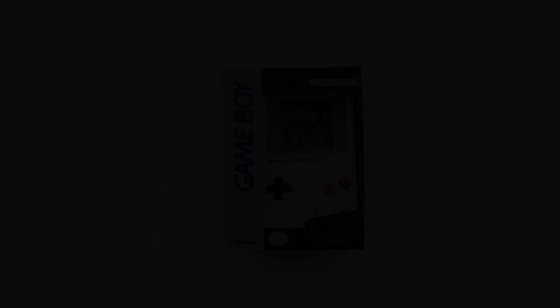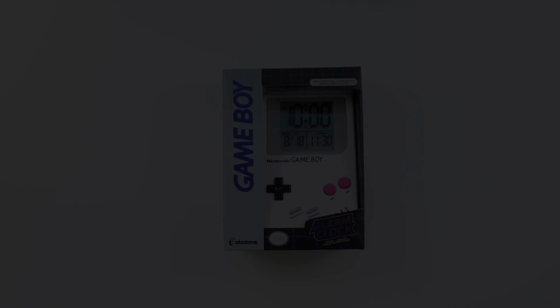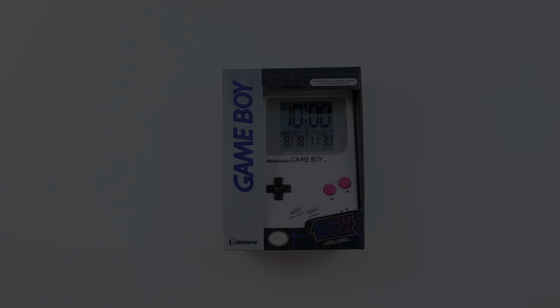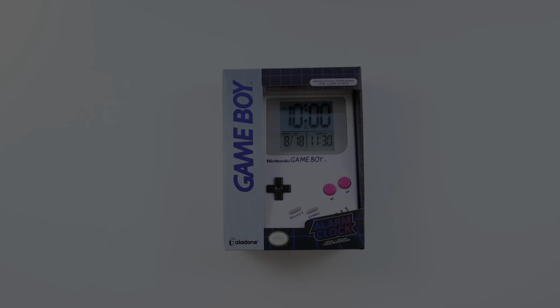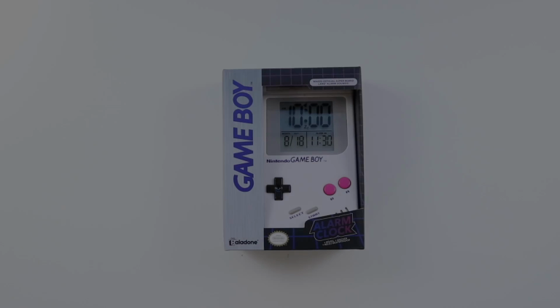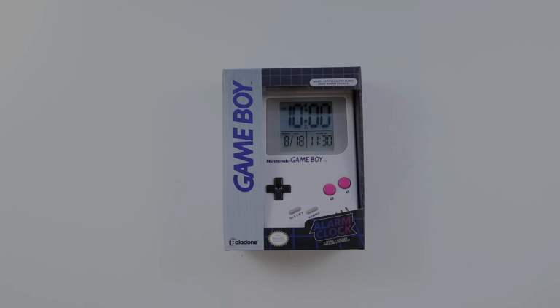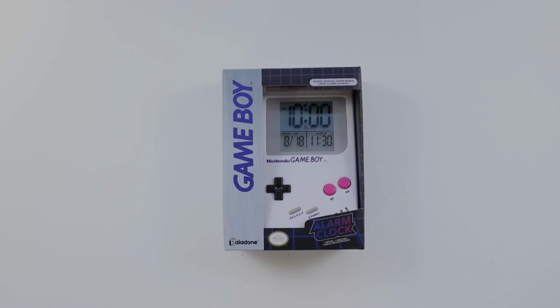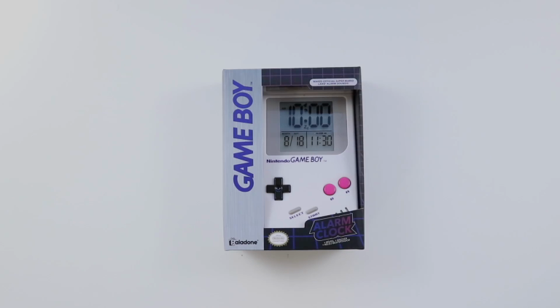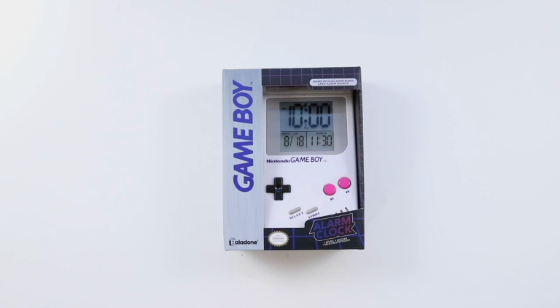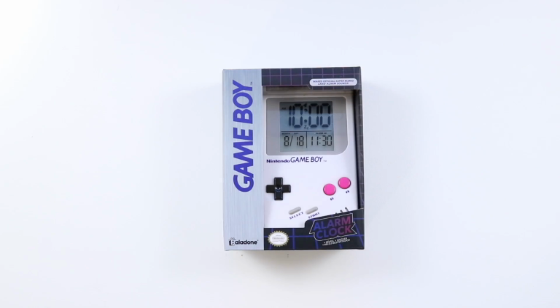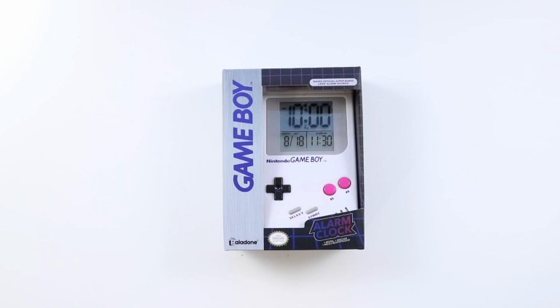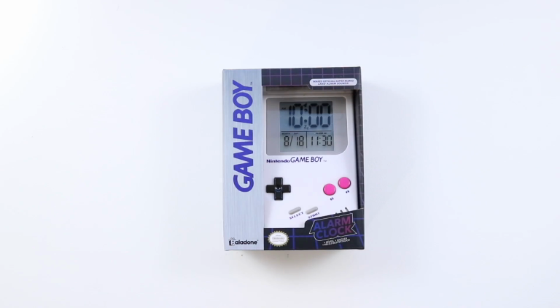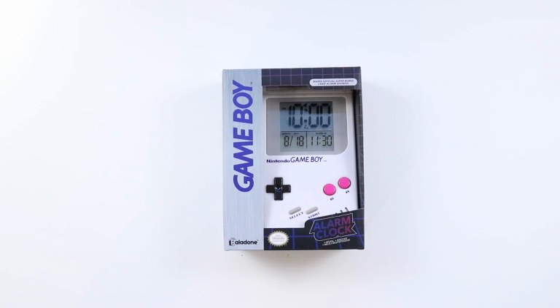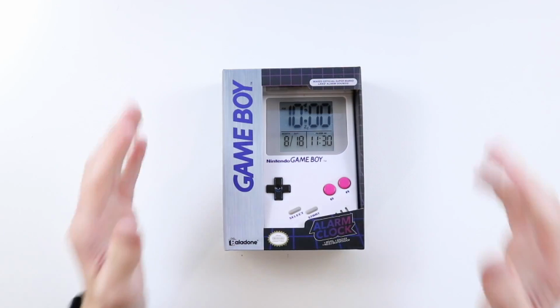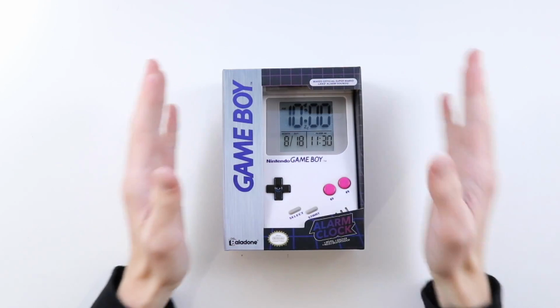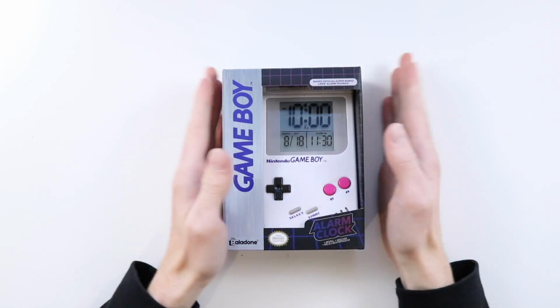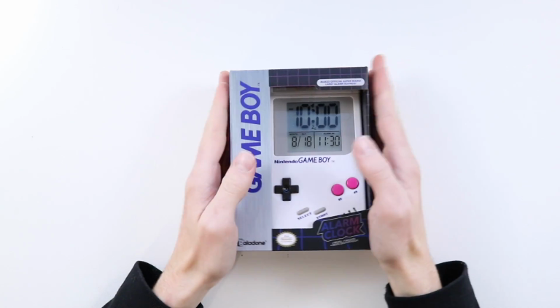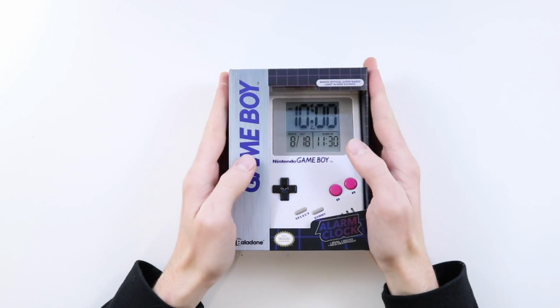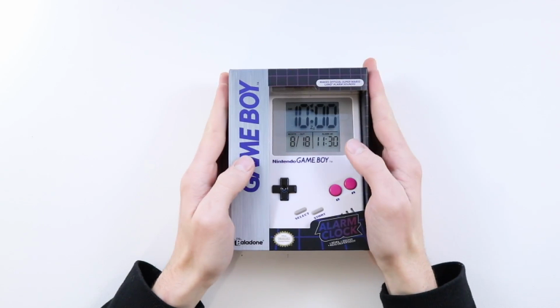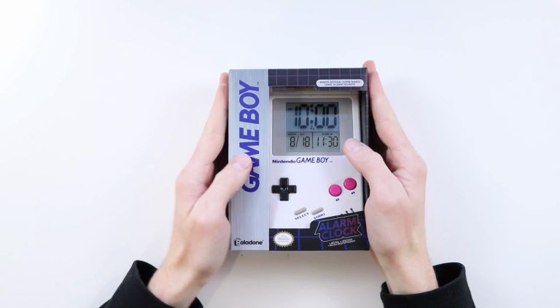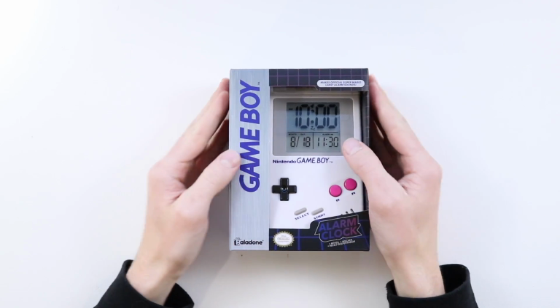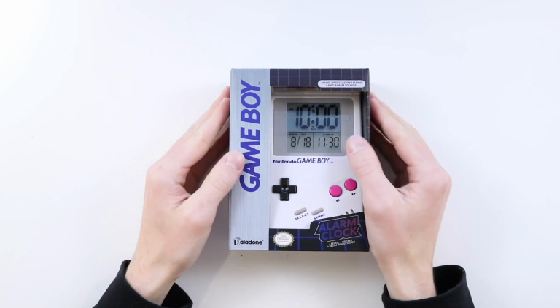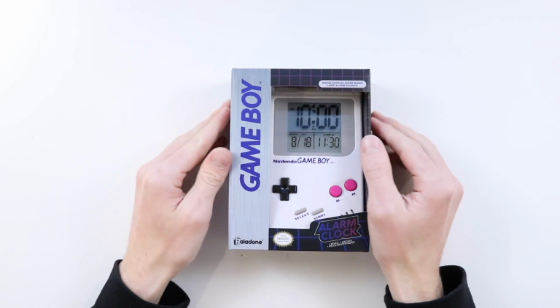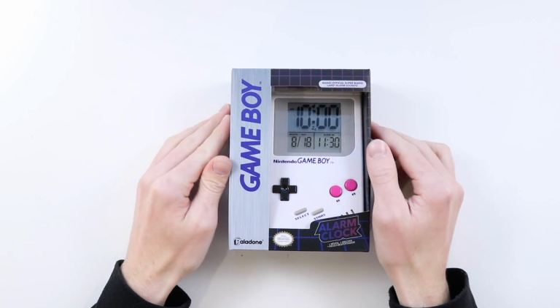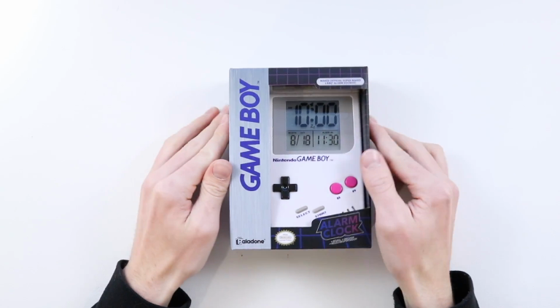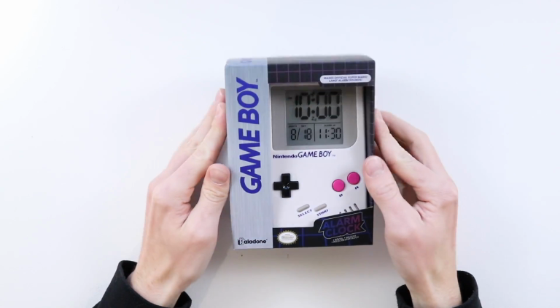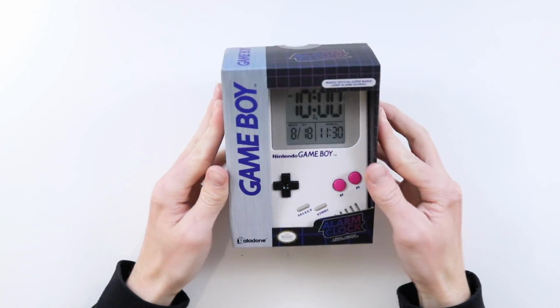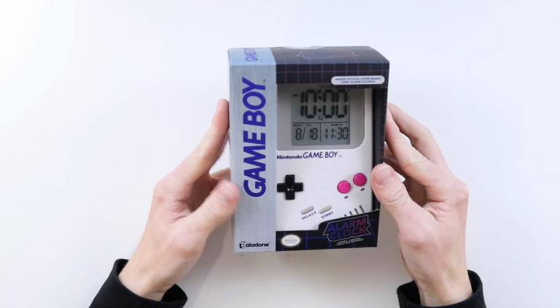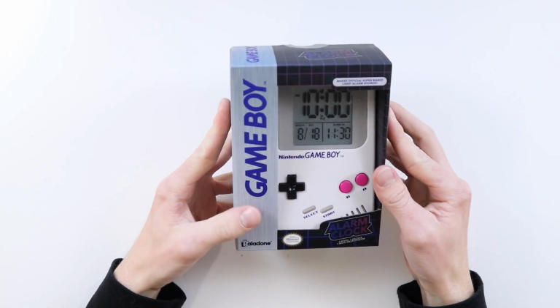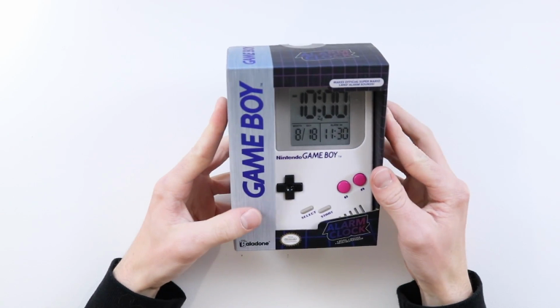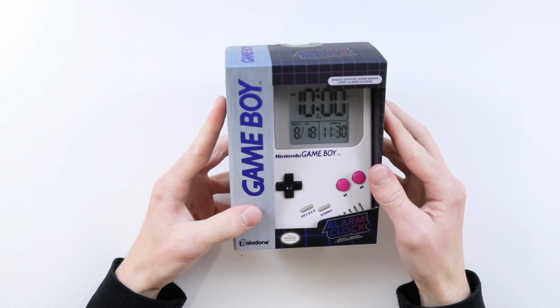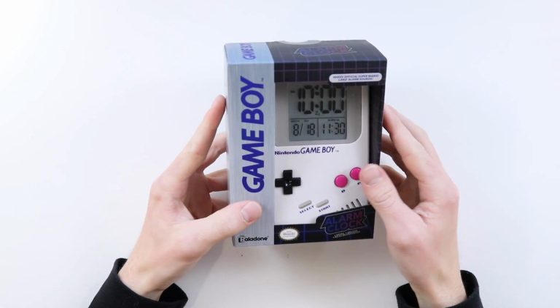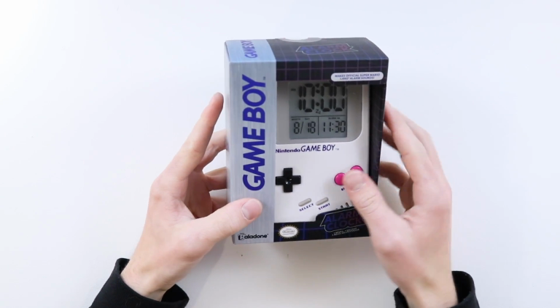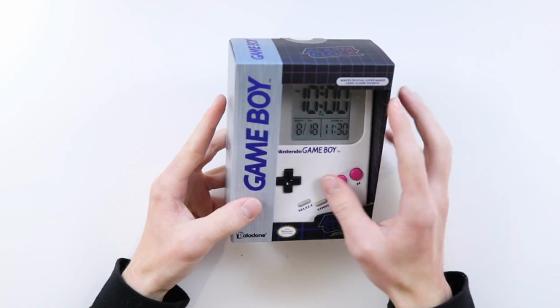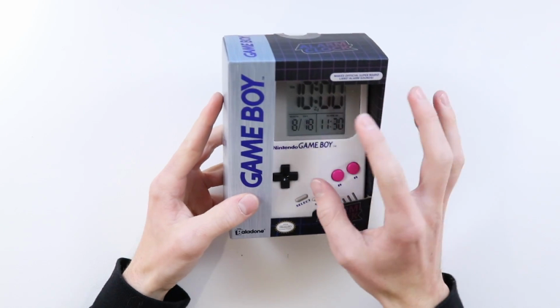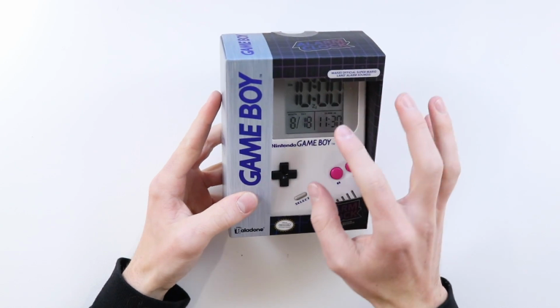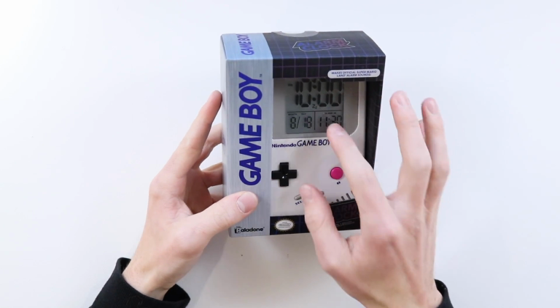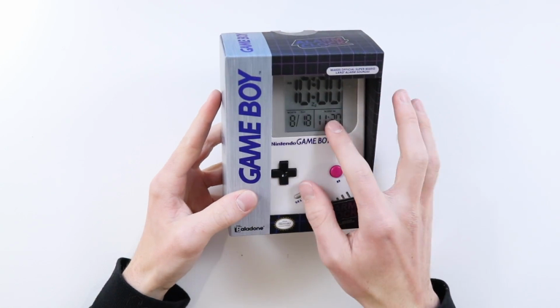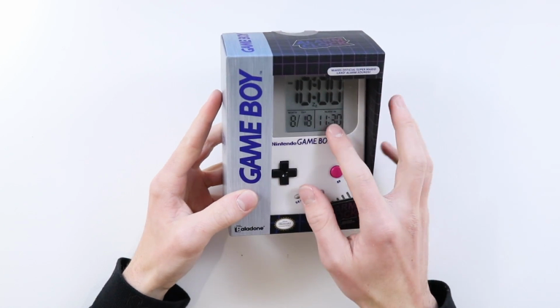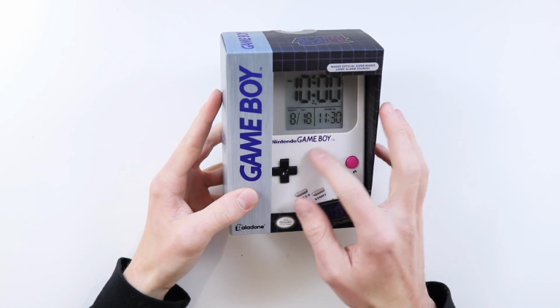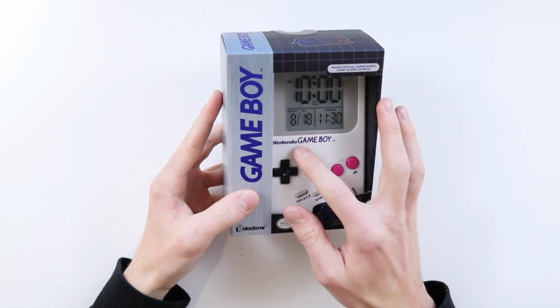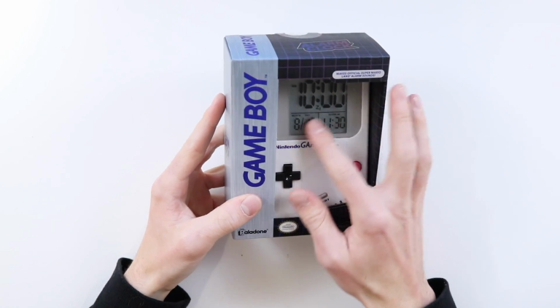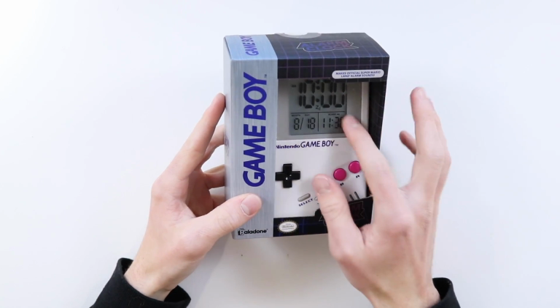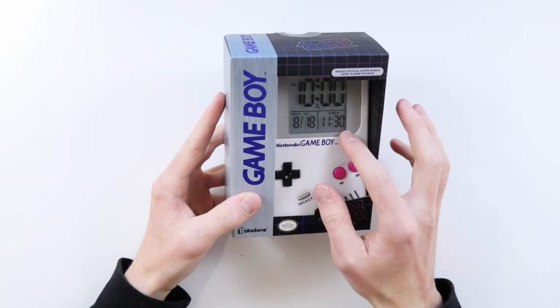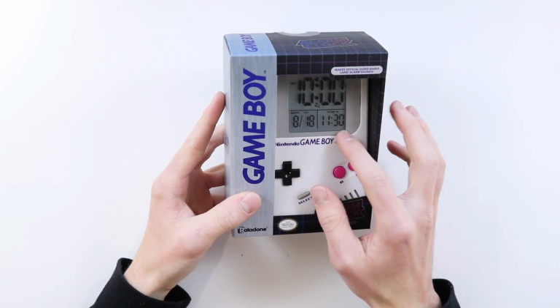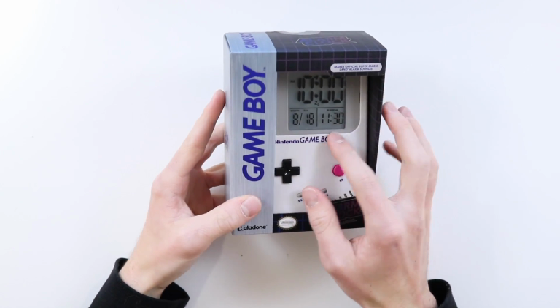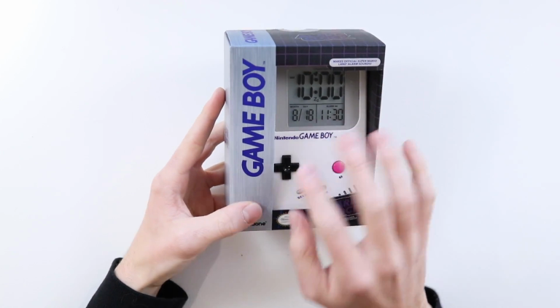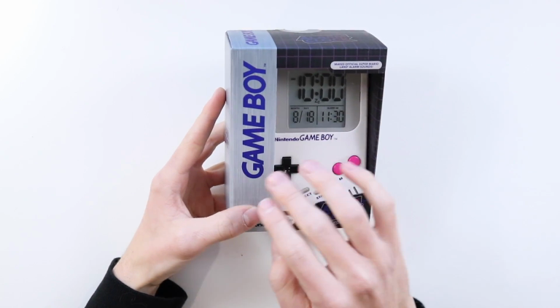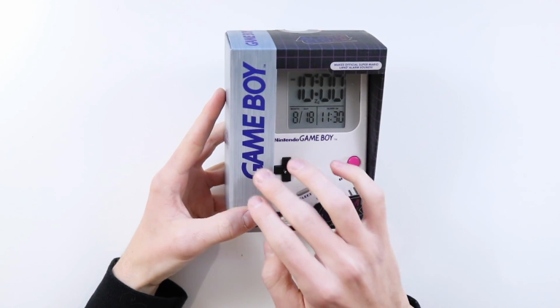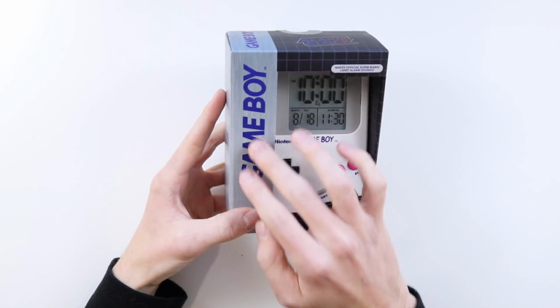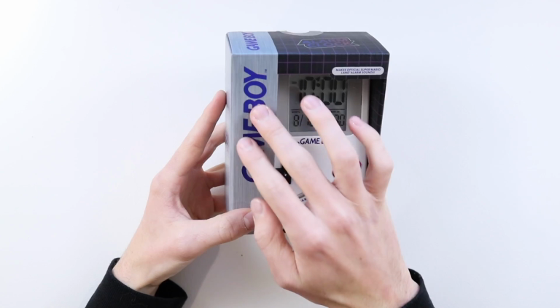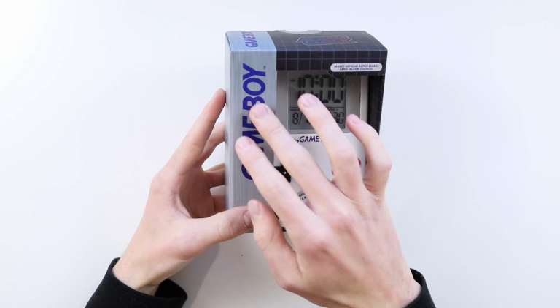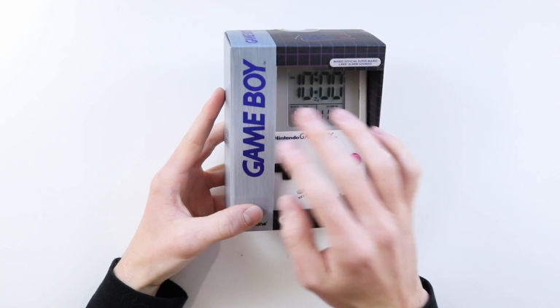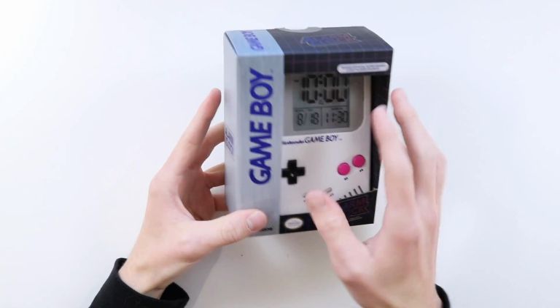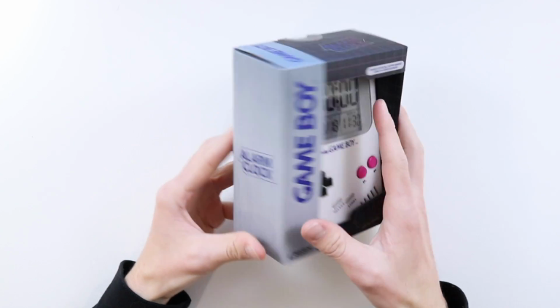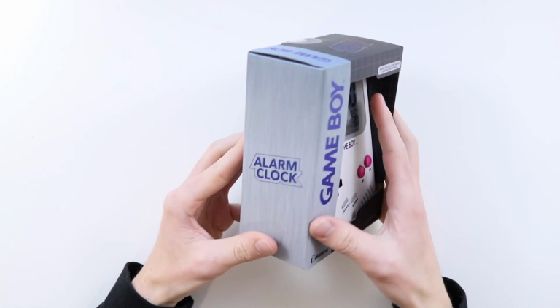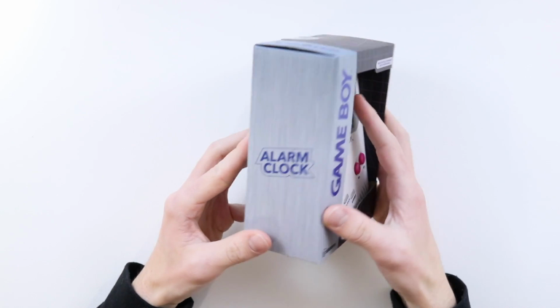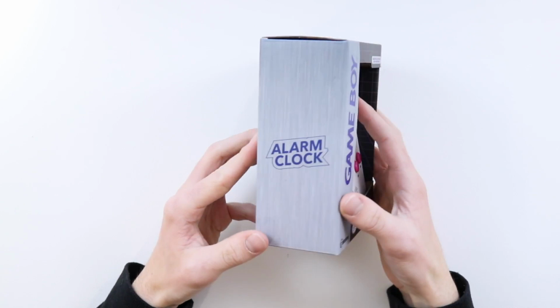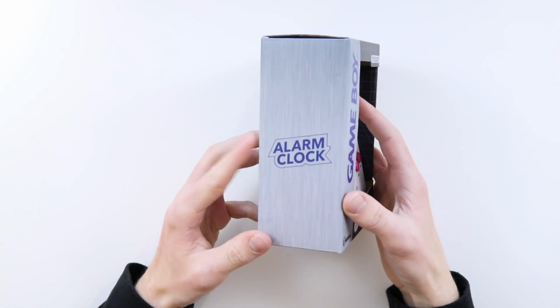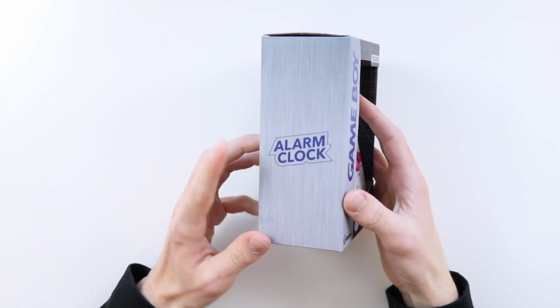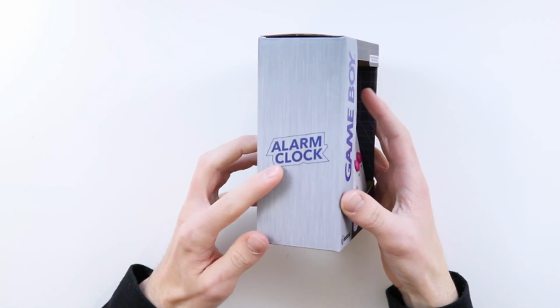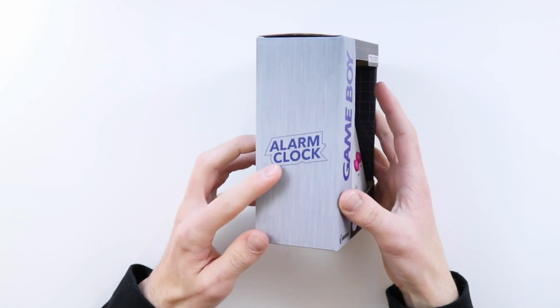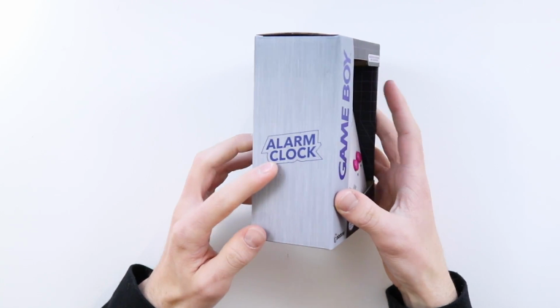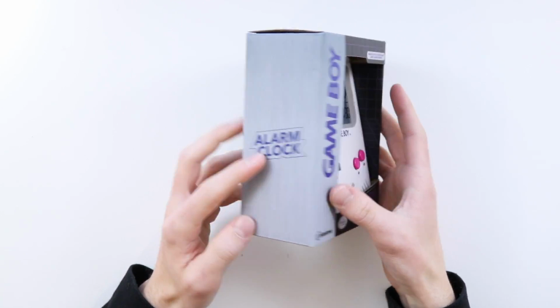Hey everyone, how's it going? Elit here again. In today's video, we're going to be having a look at this life-size Game Boy Alarm Clock.